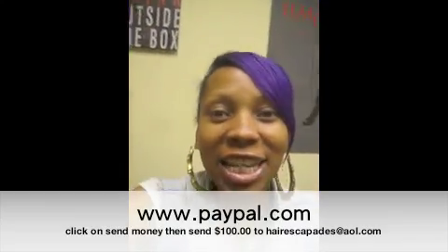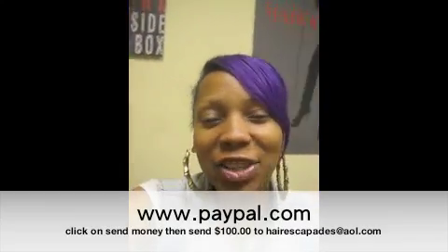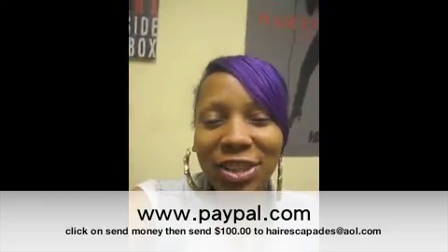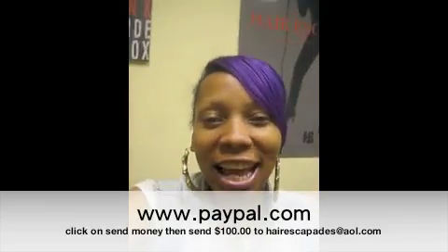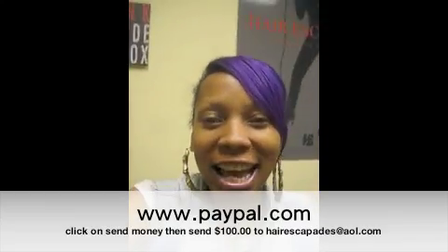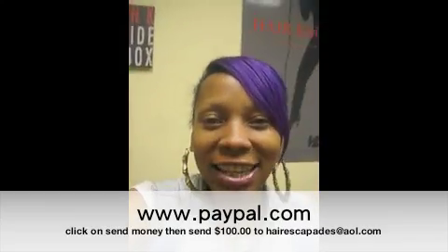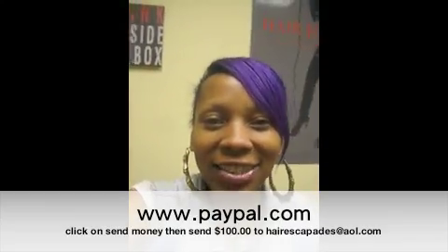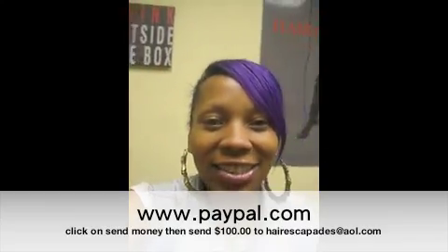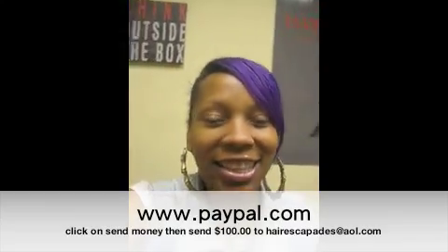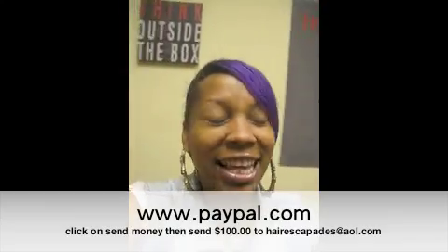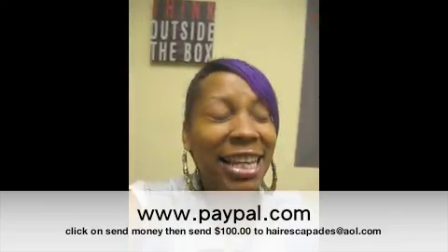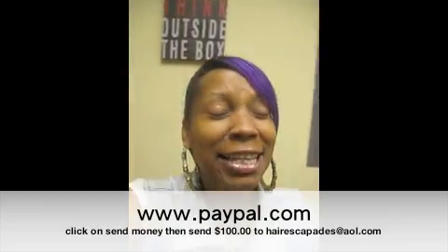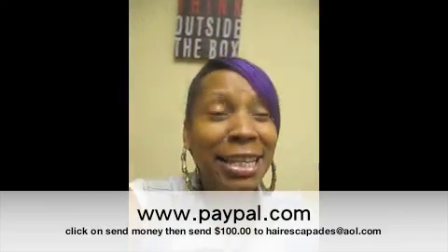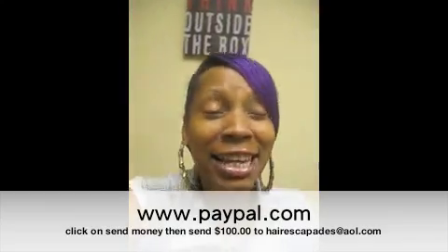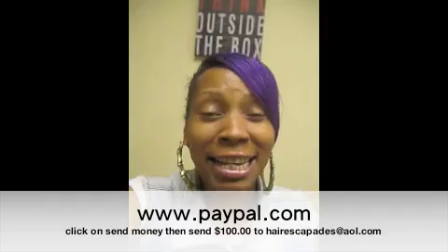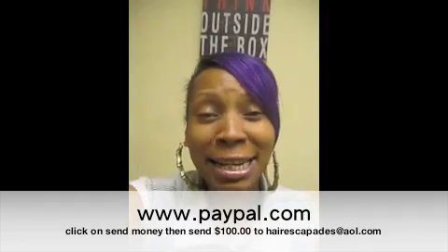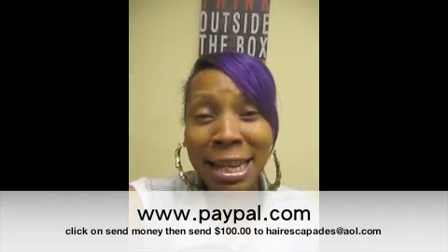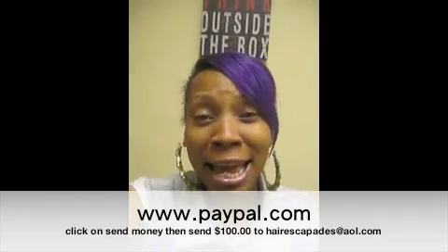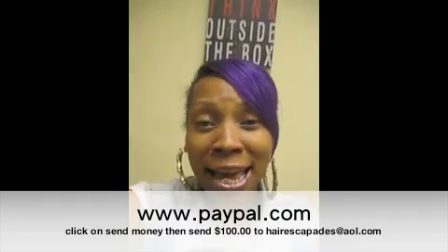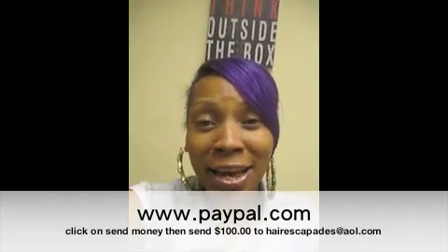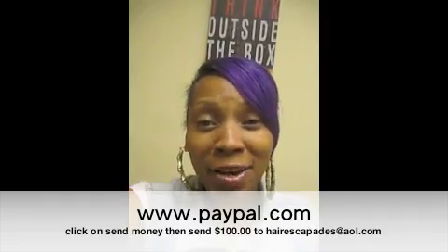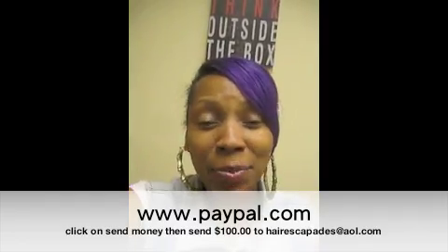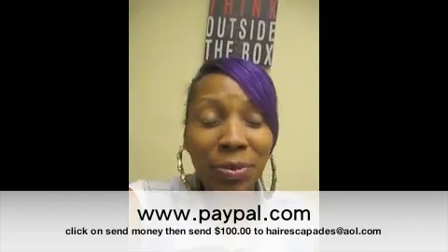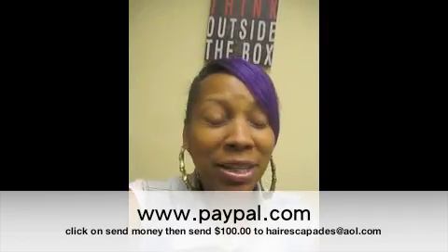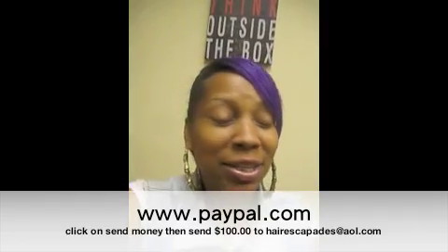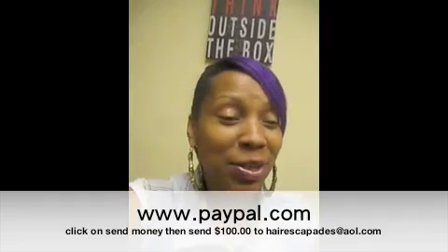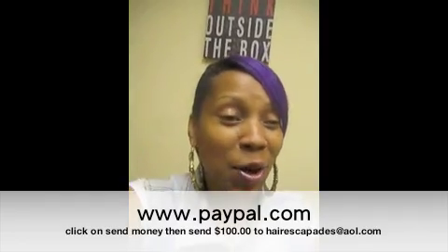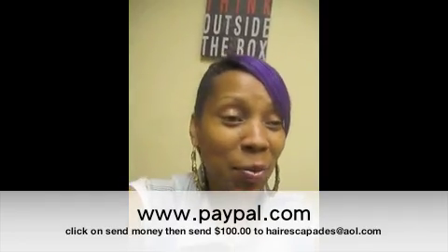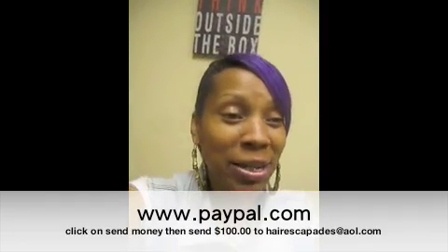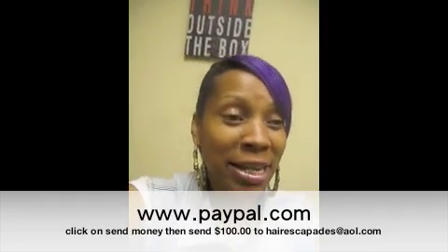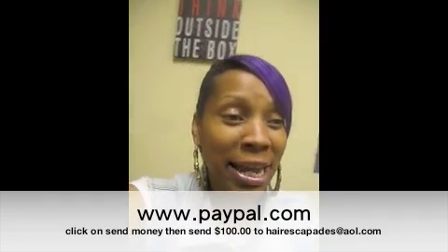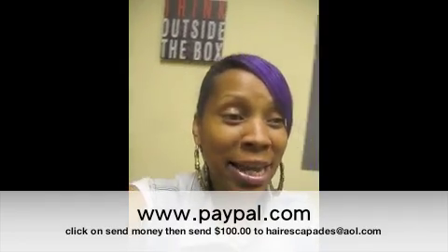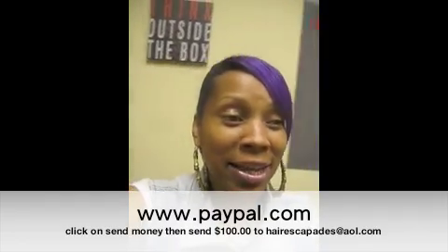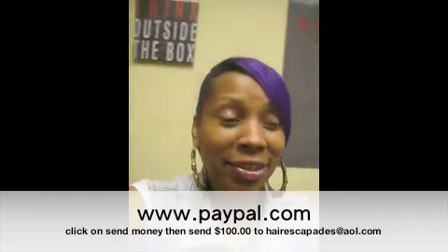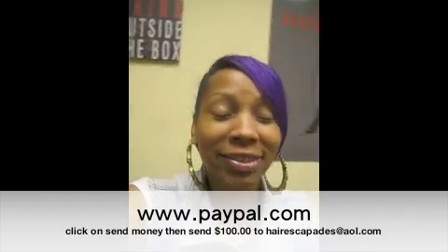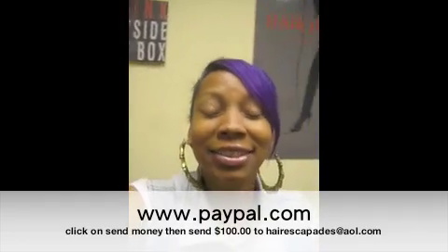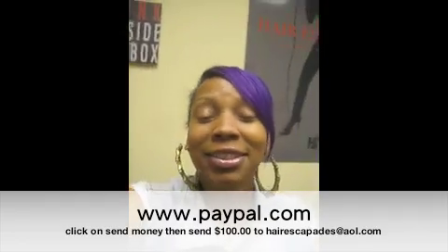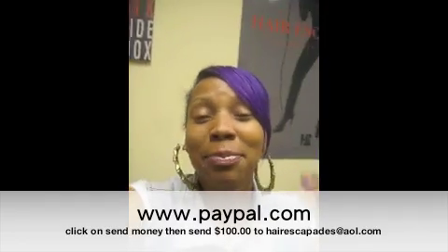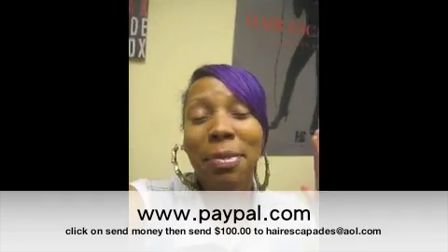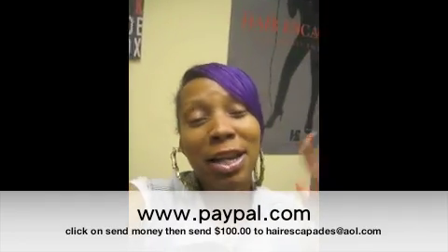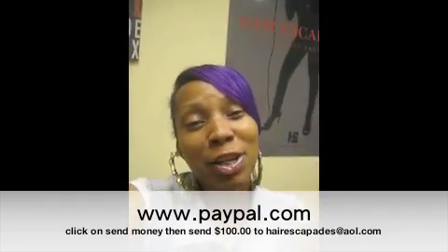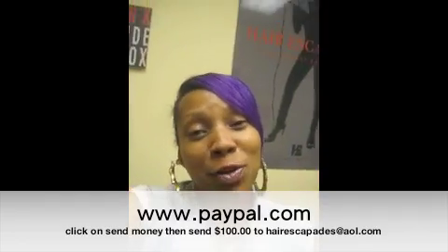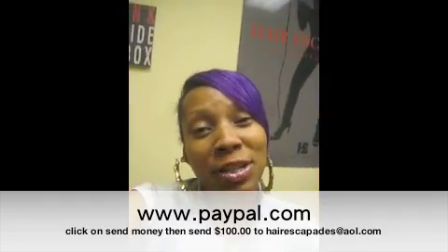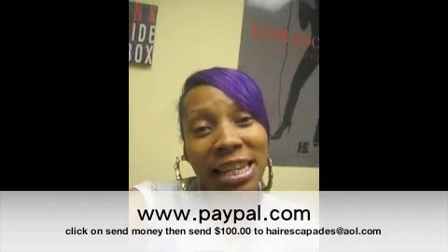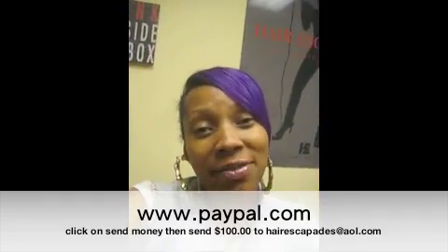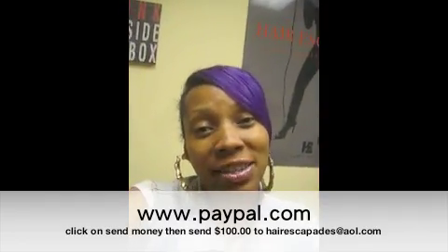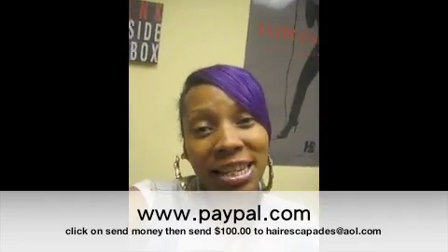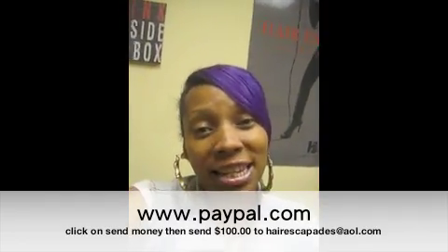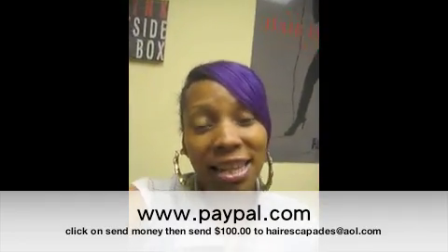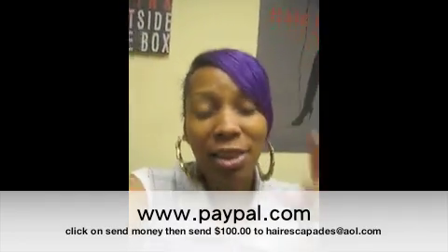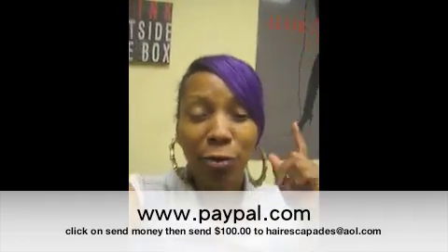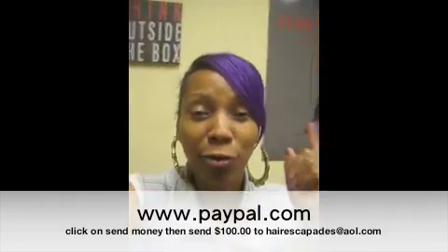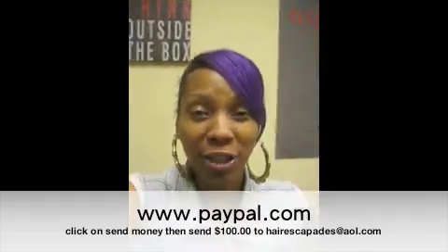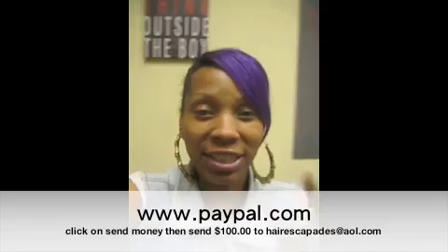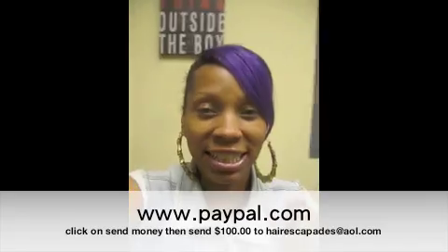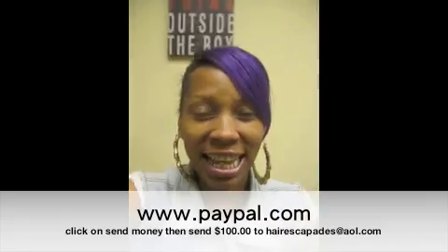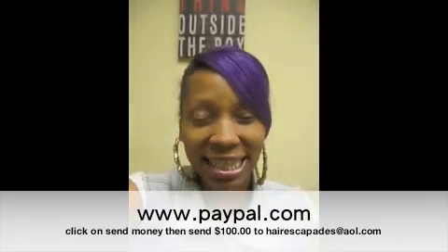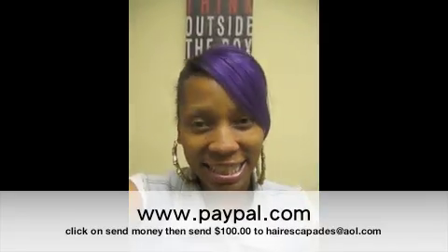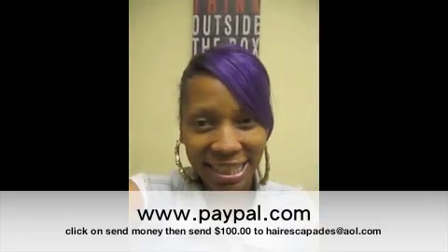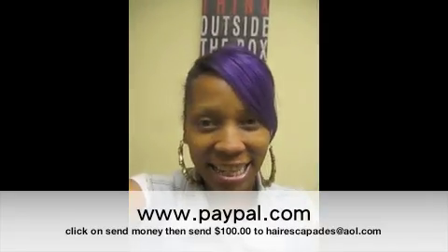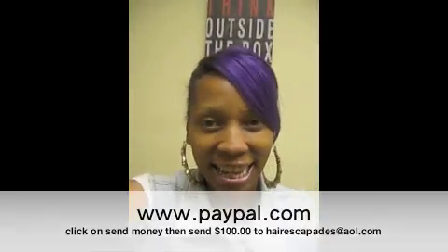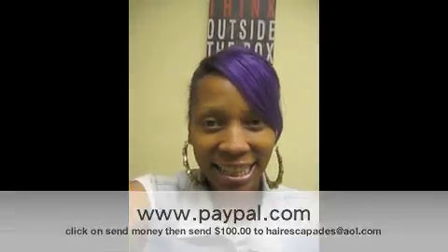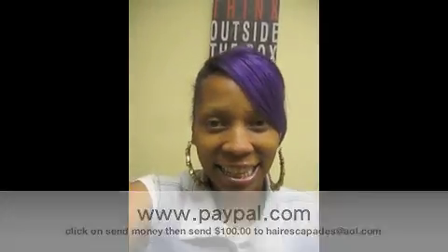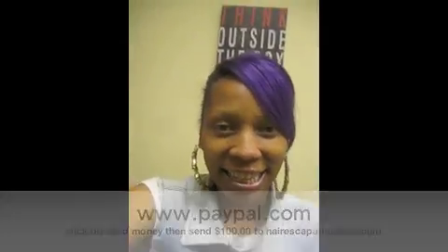It's only a hundred dollars — get it now. It's going down: my new DVD, the French Lacing Technique.